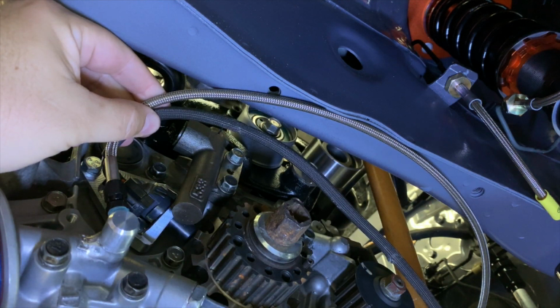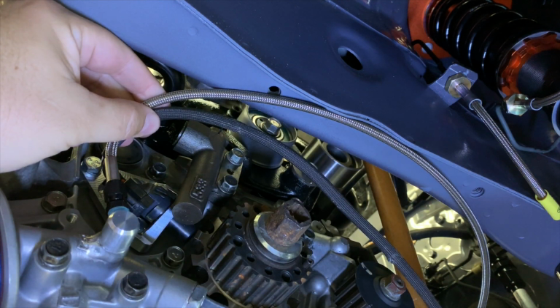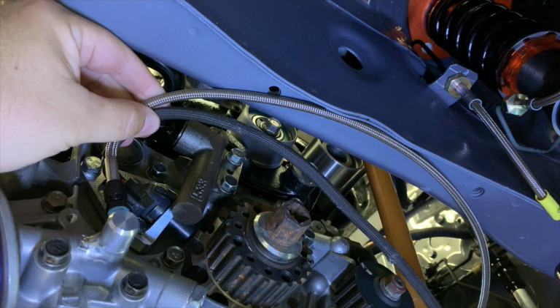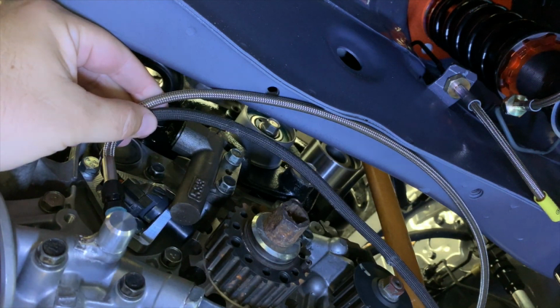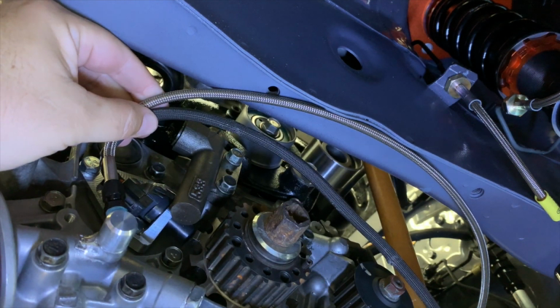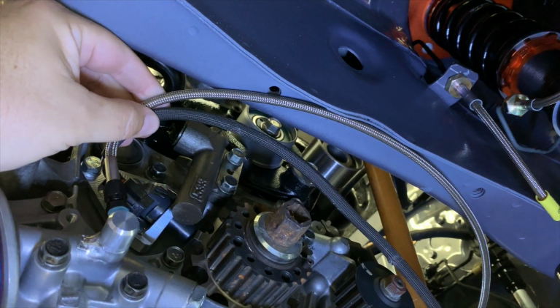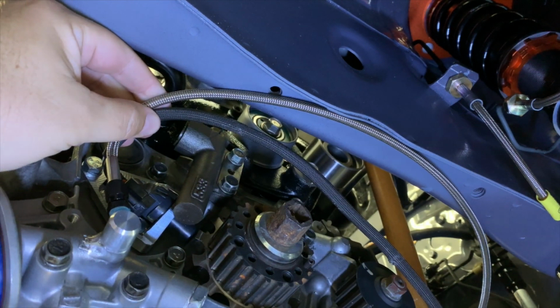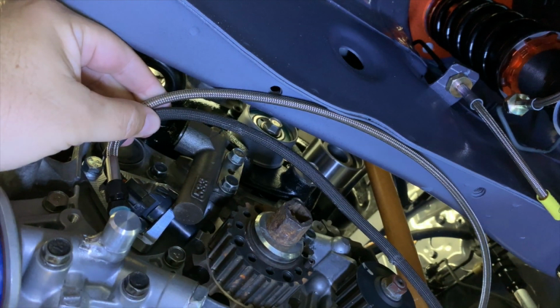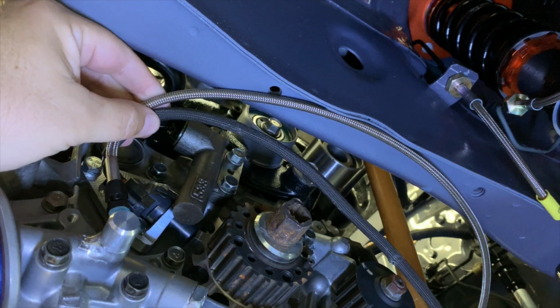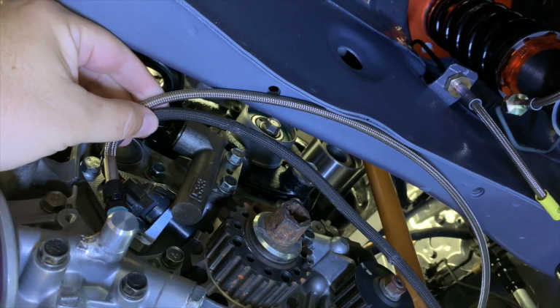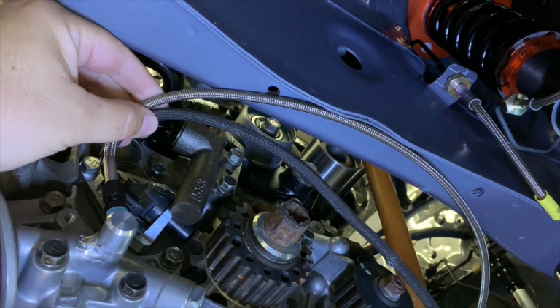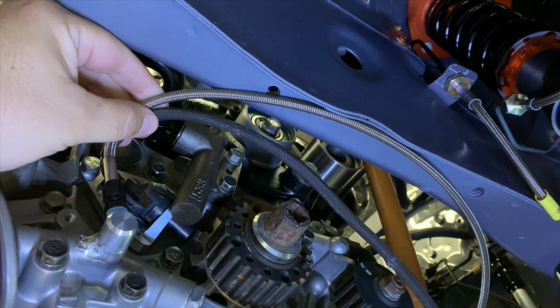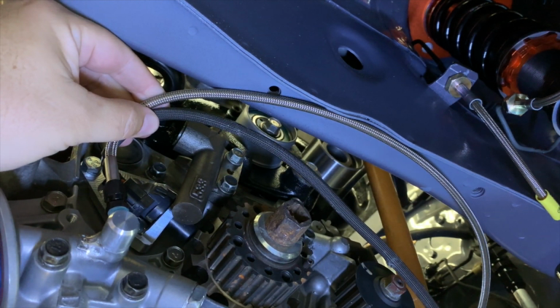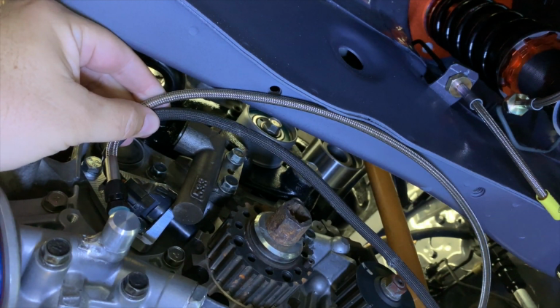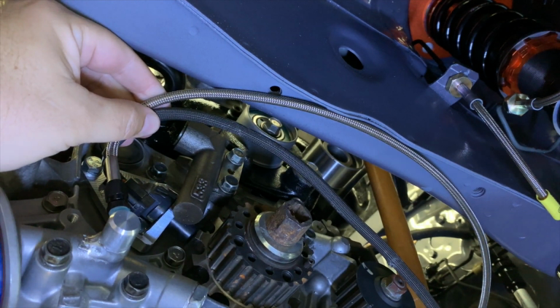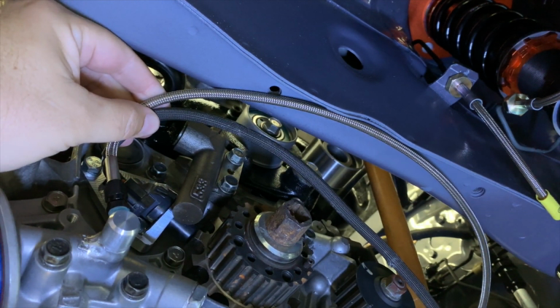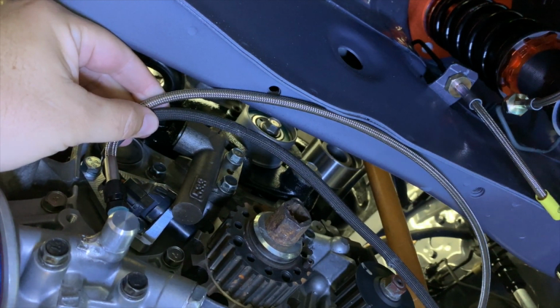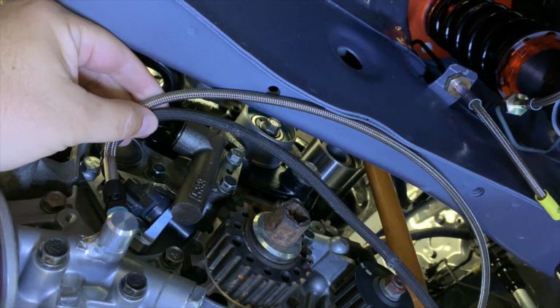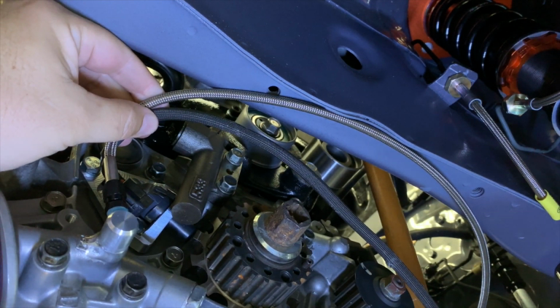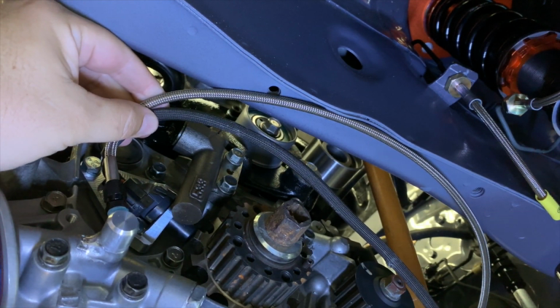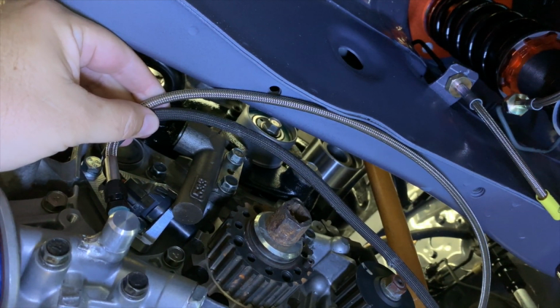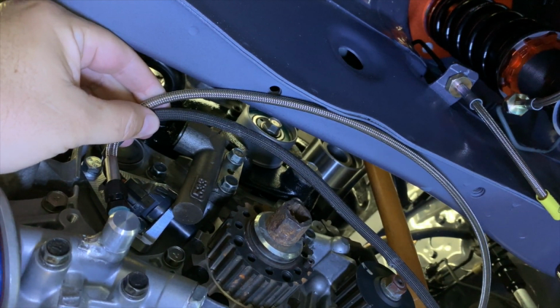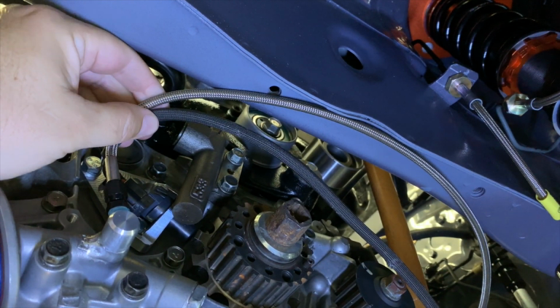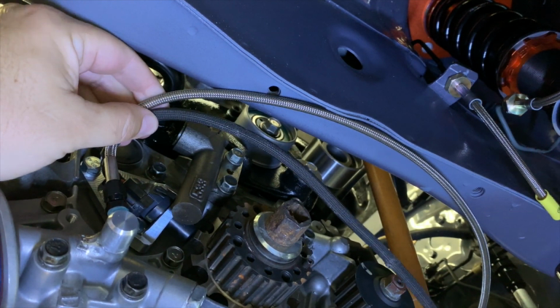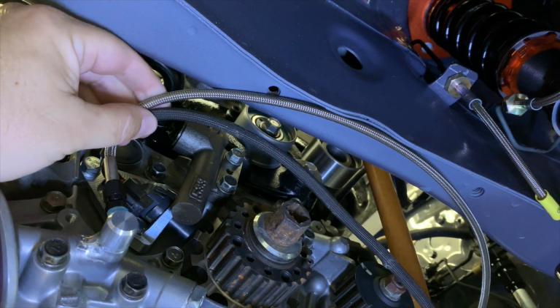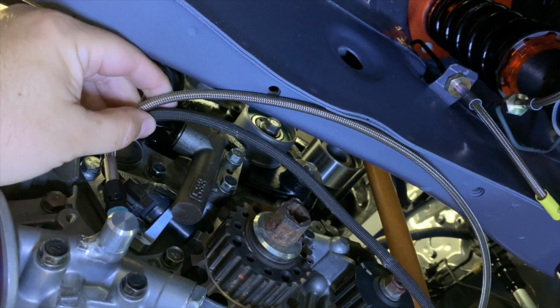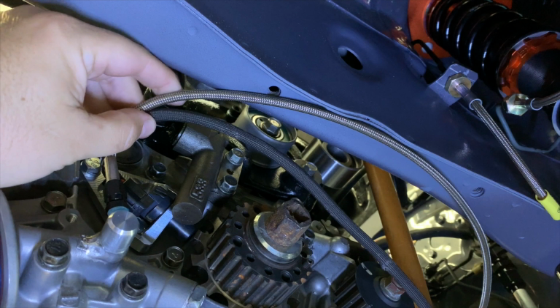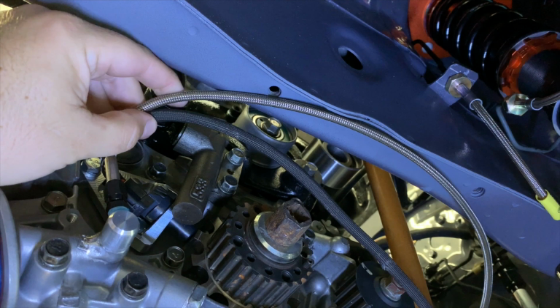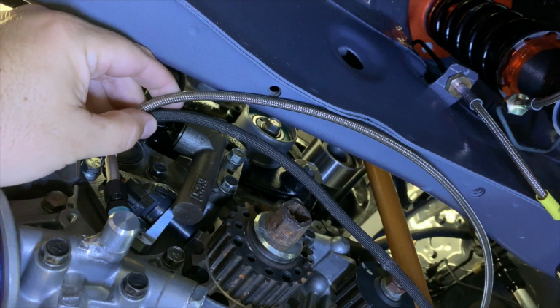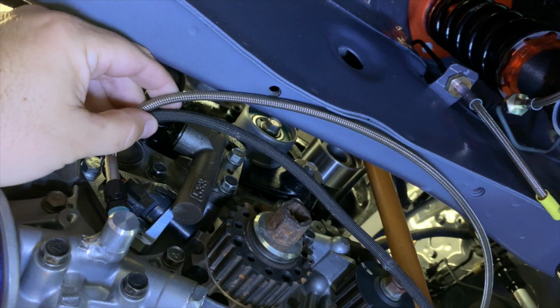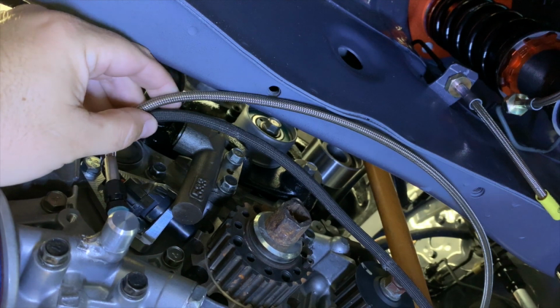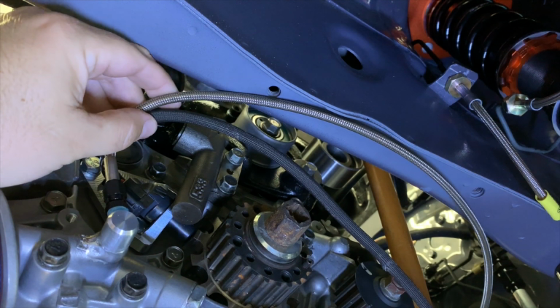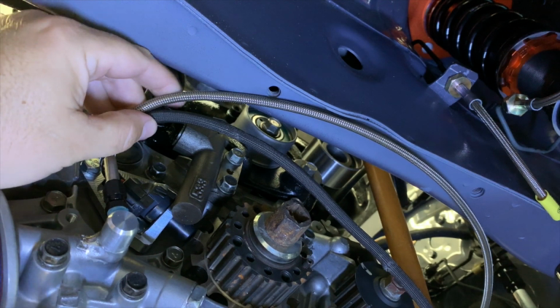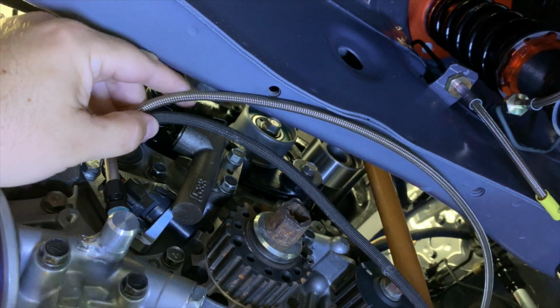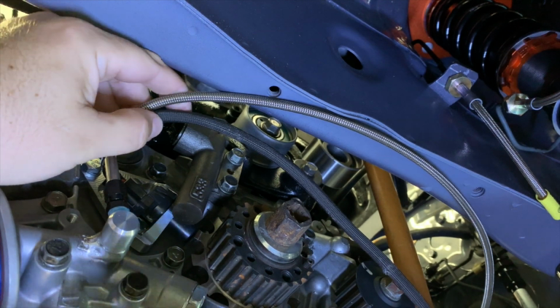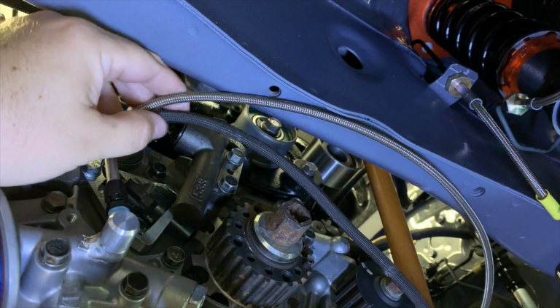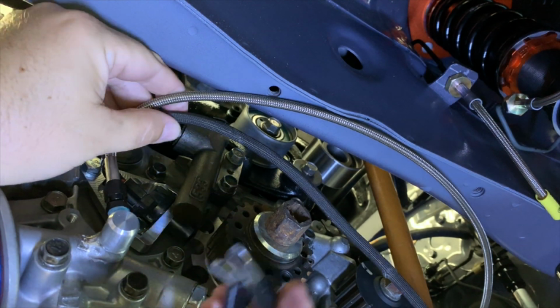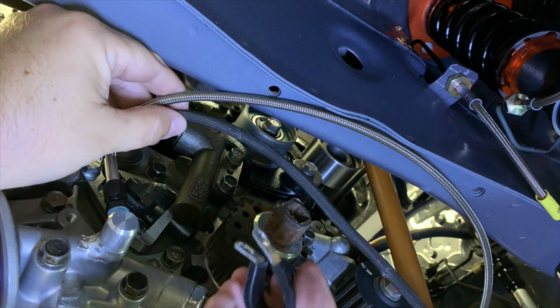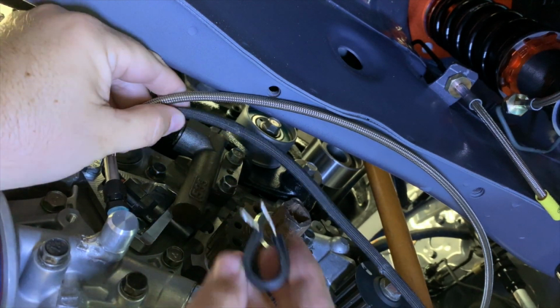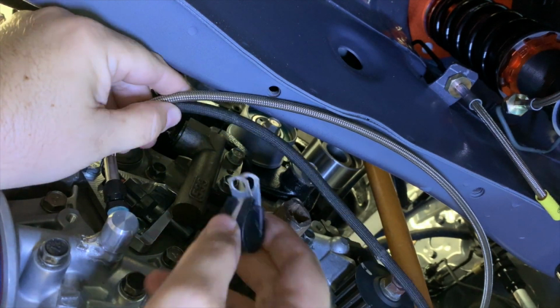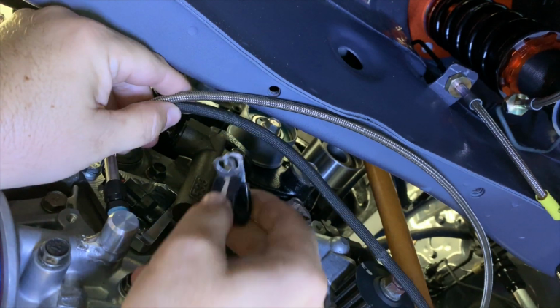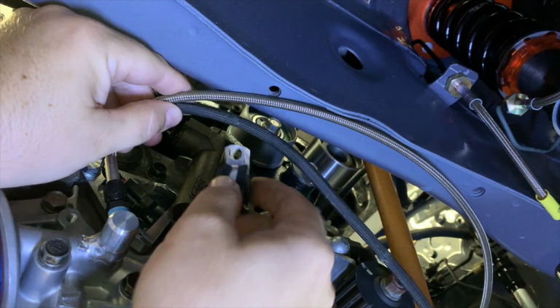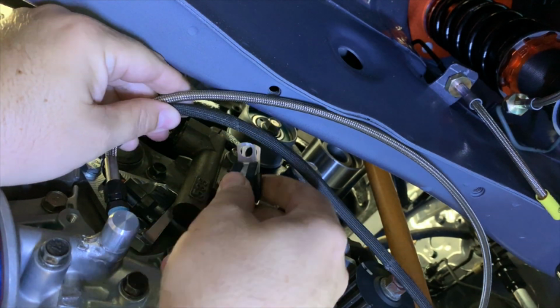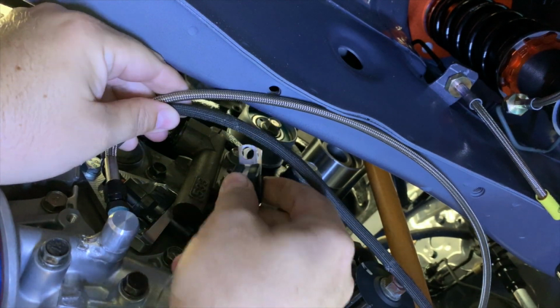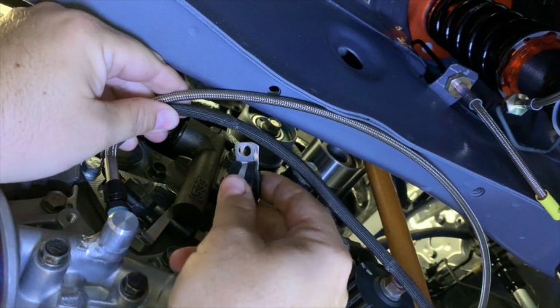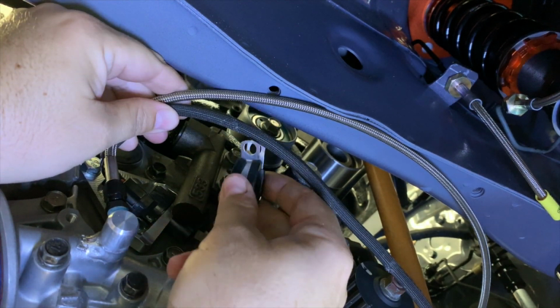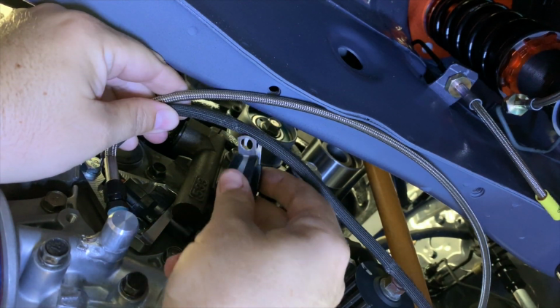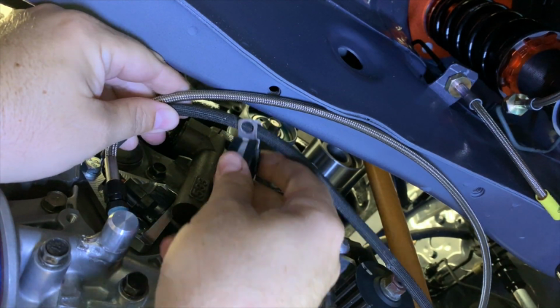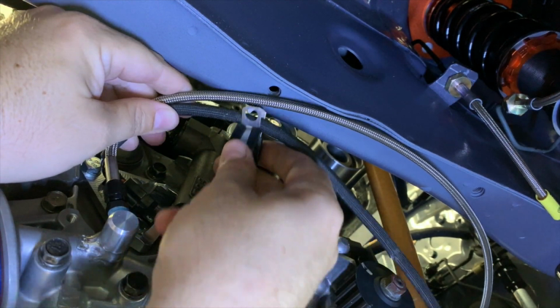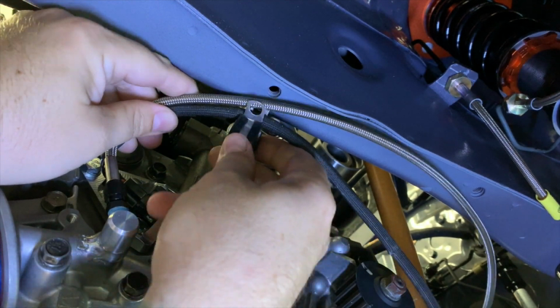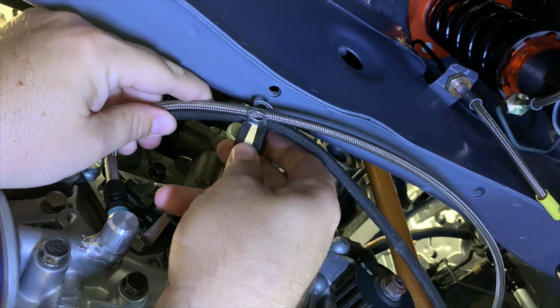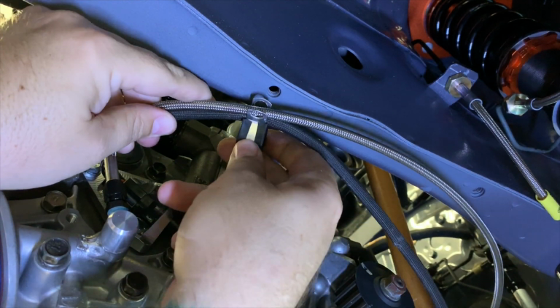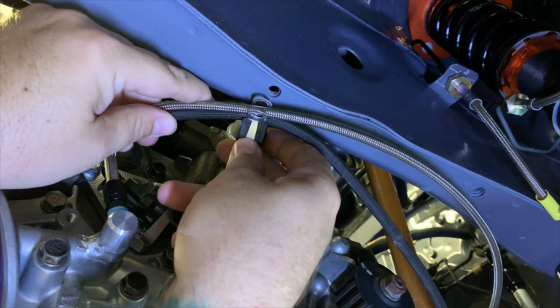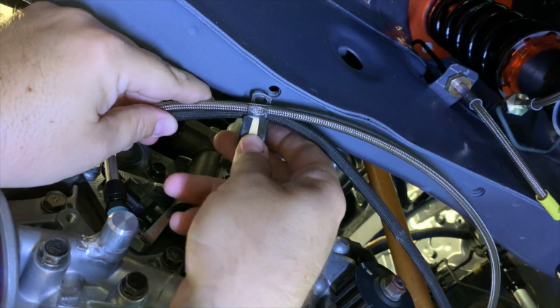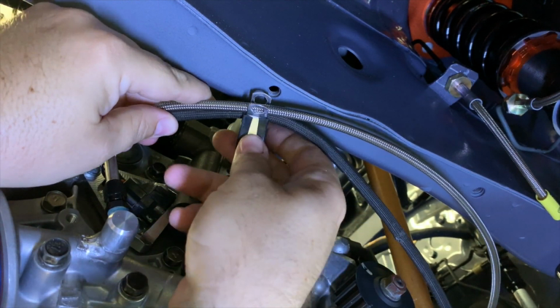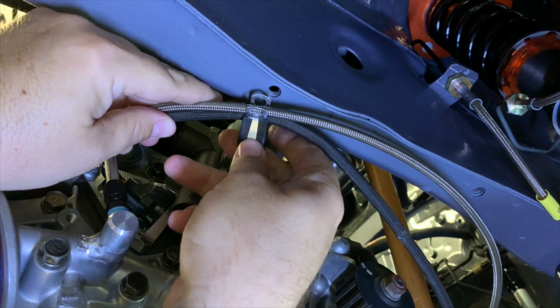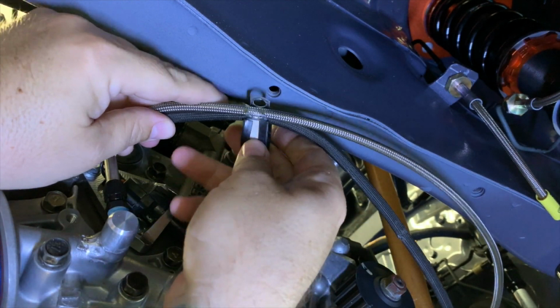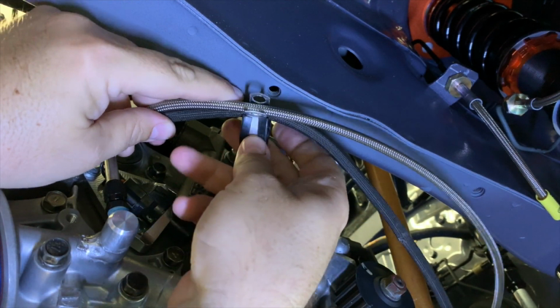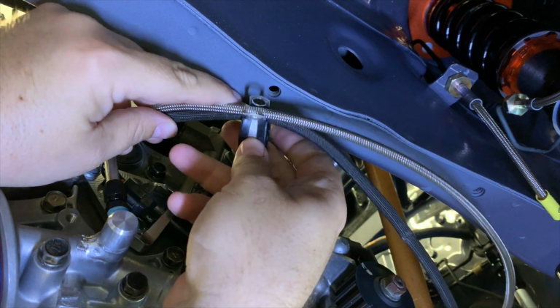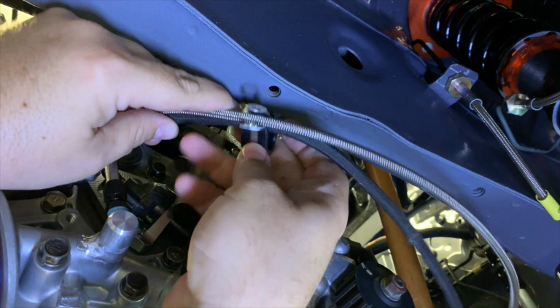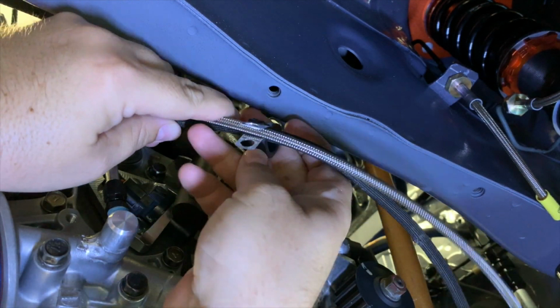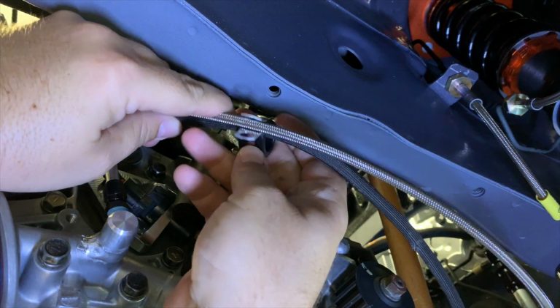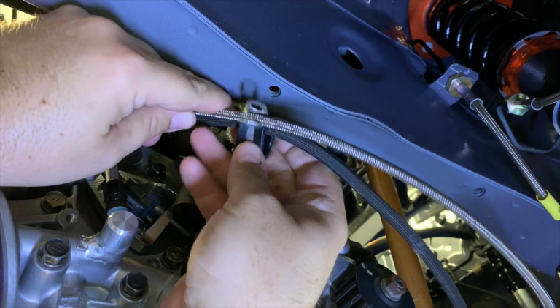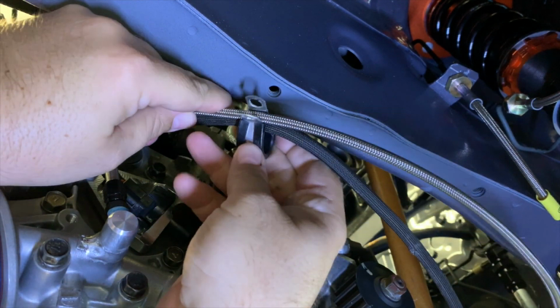I routed the oil pressure feed line along with the crank angle sensor wiring away from any moving parts.